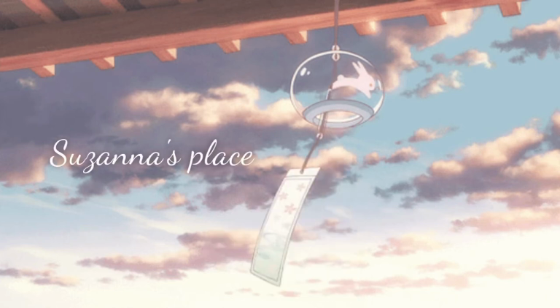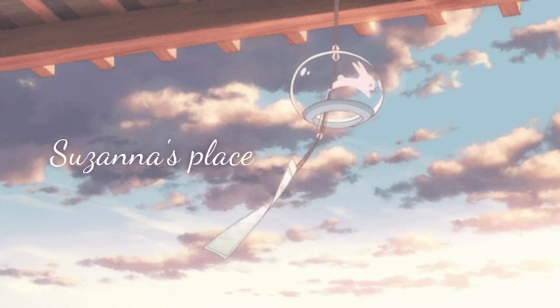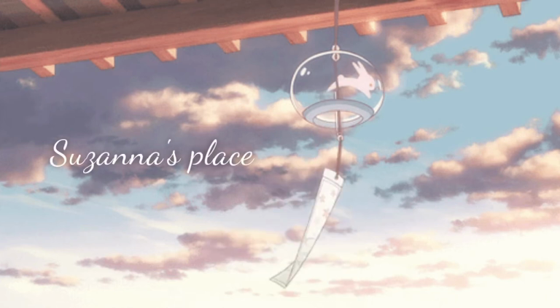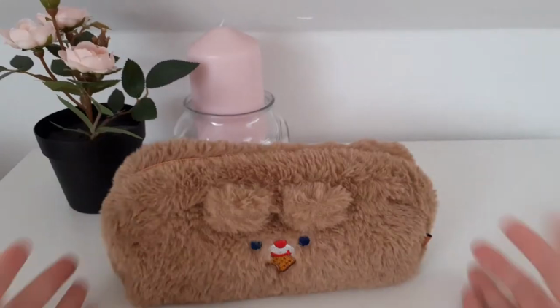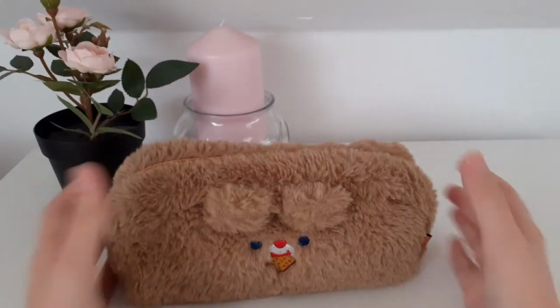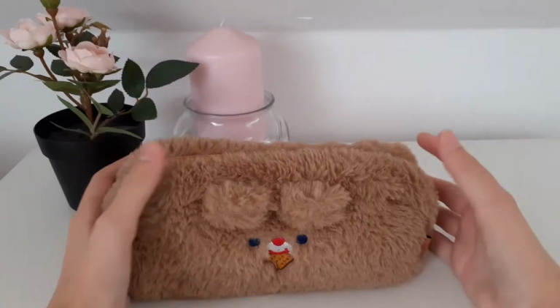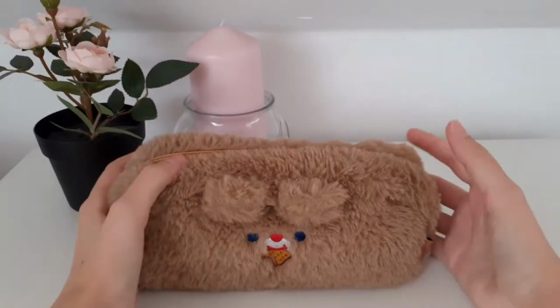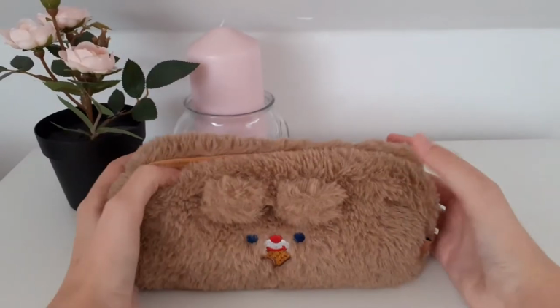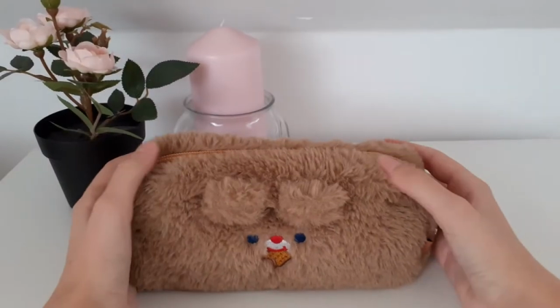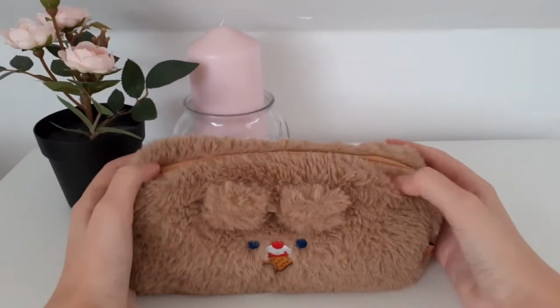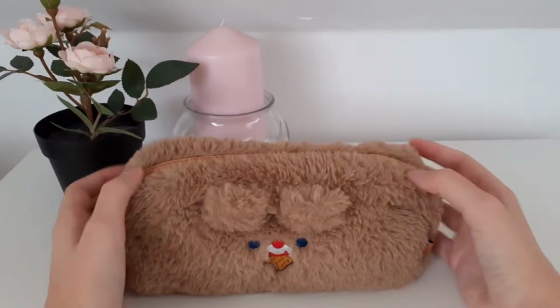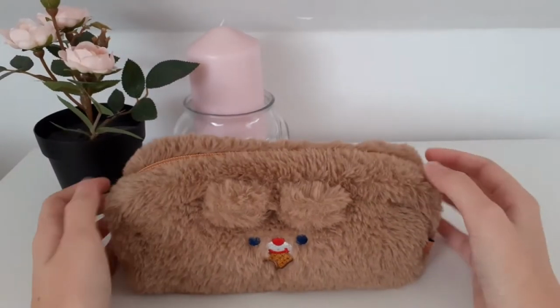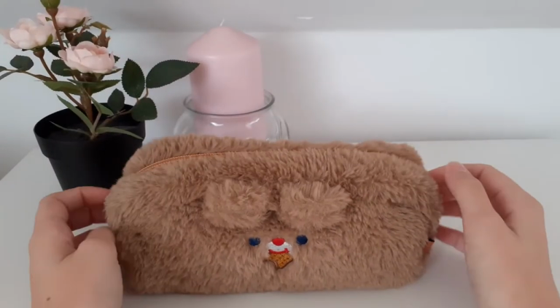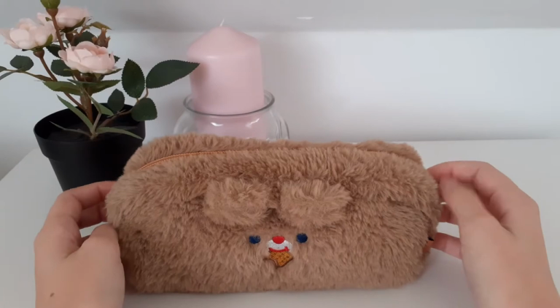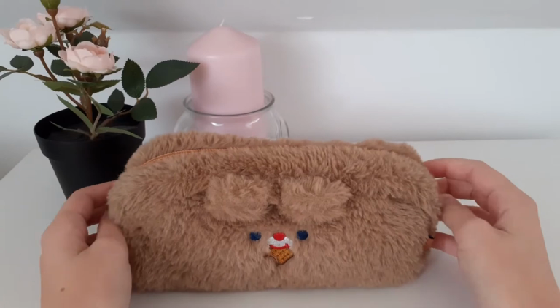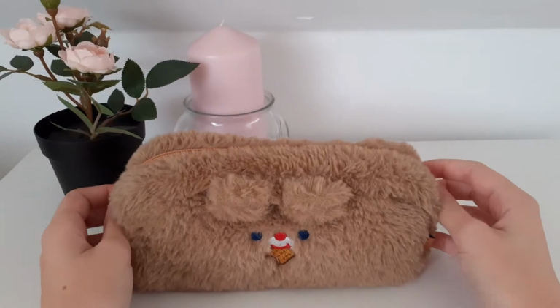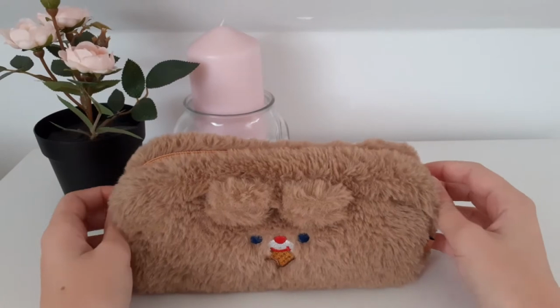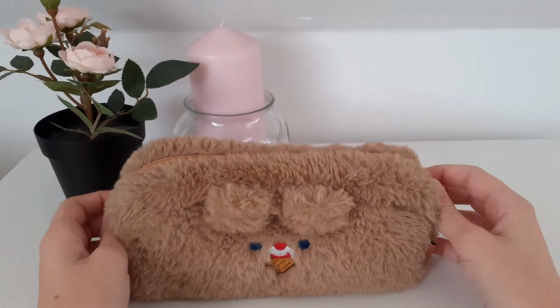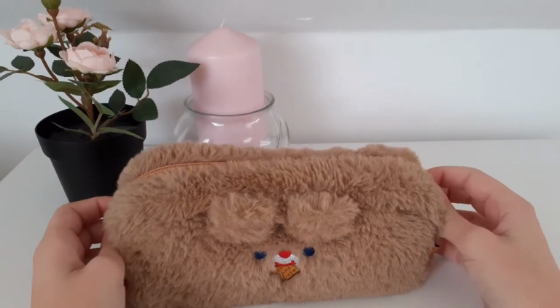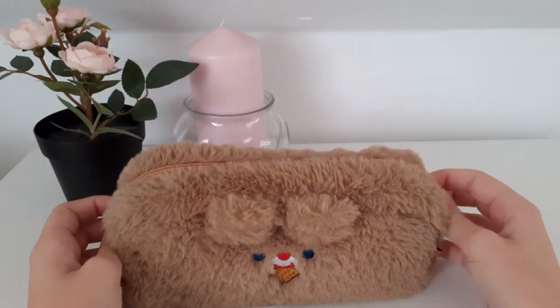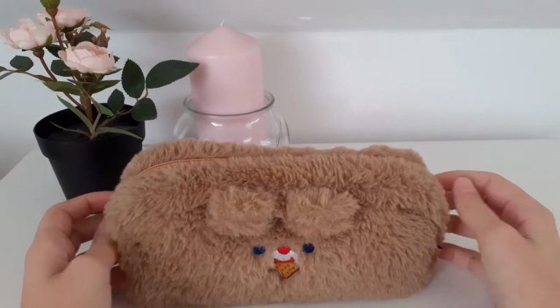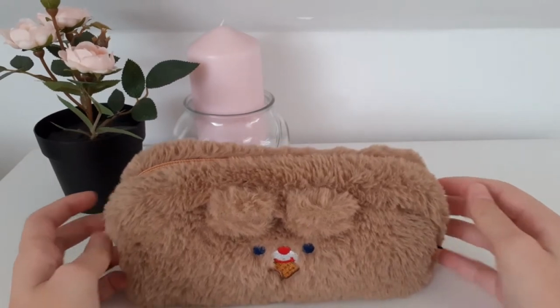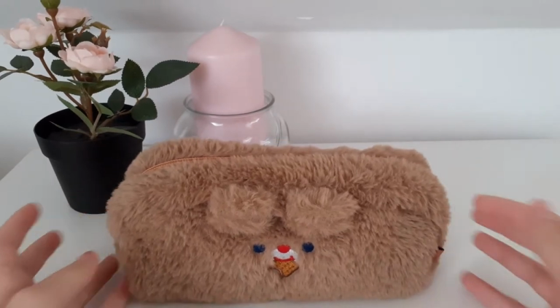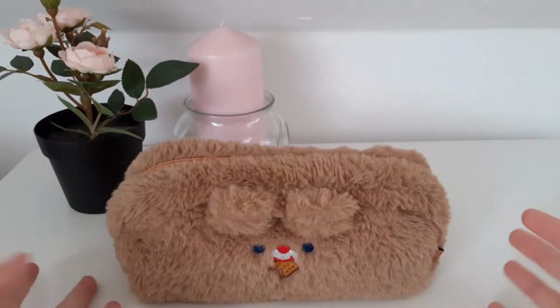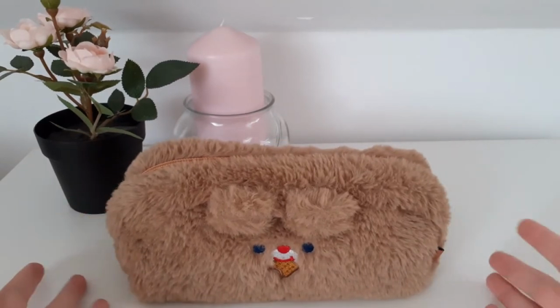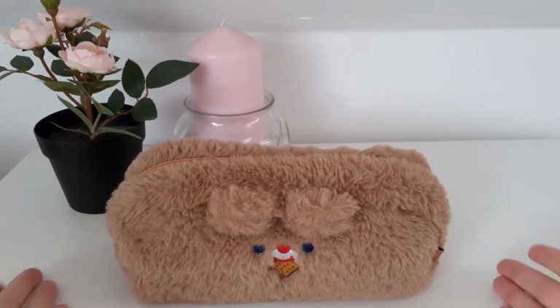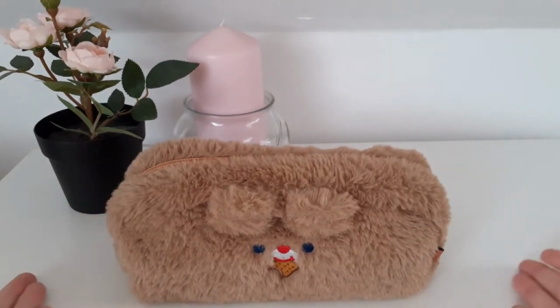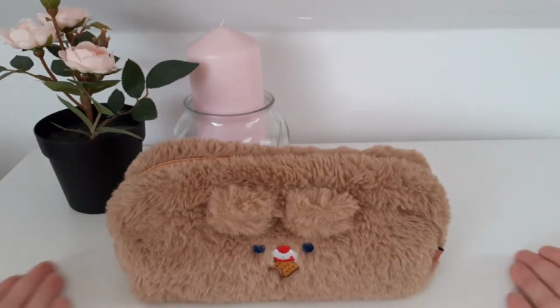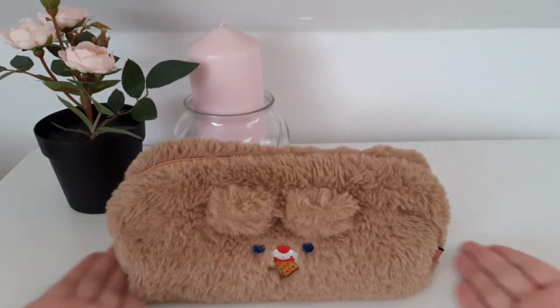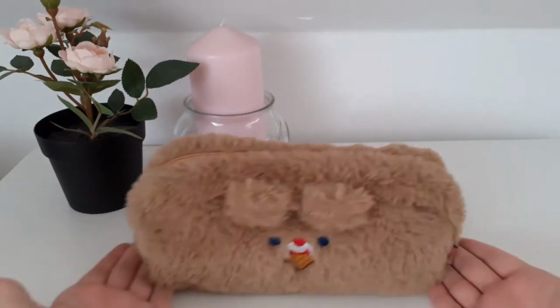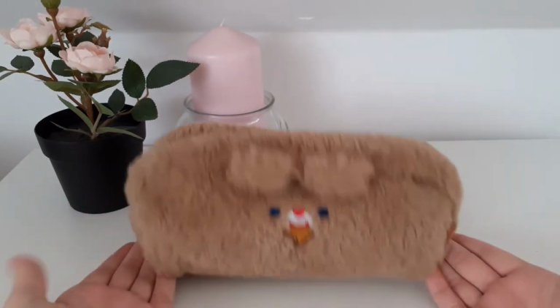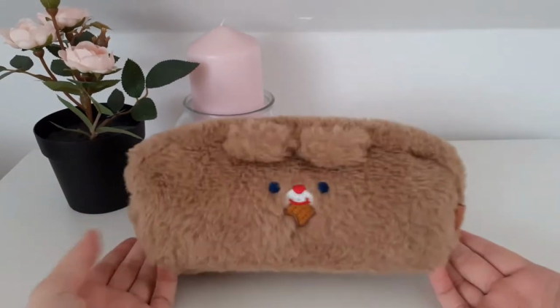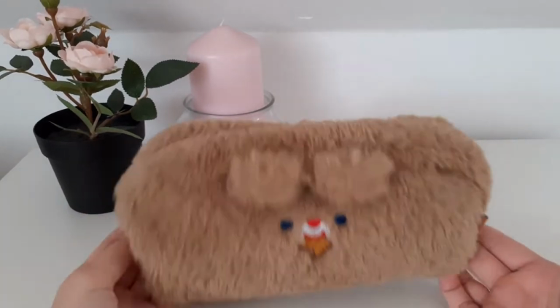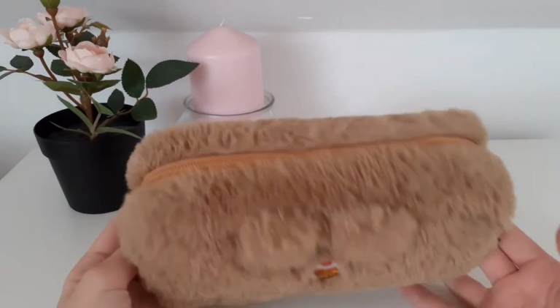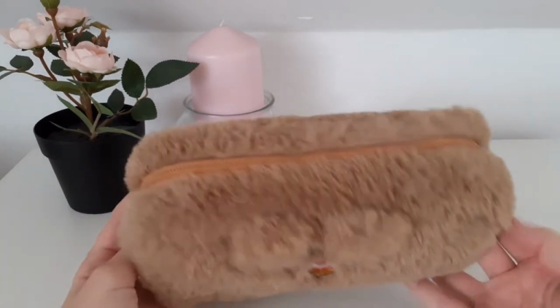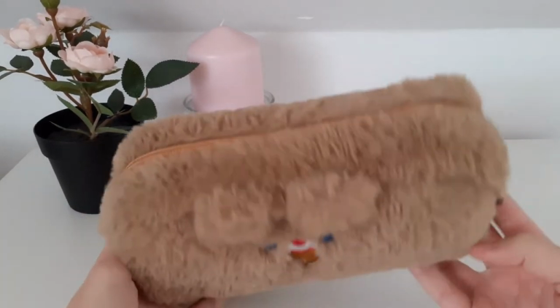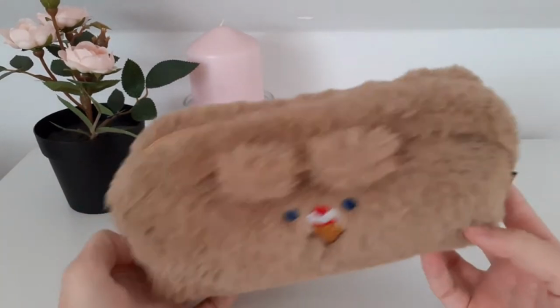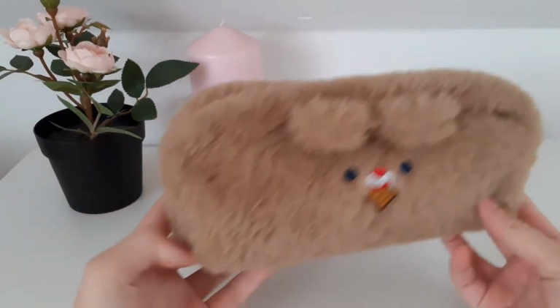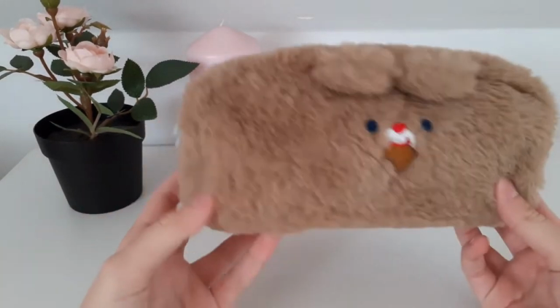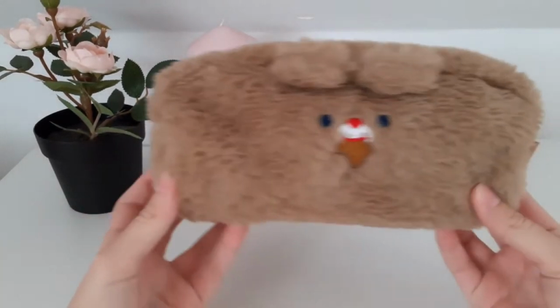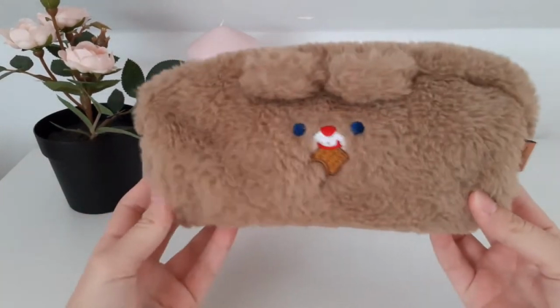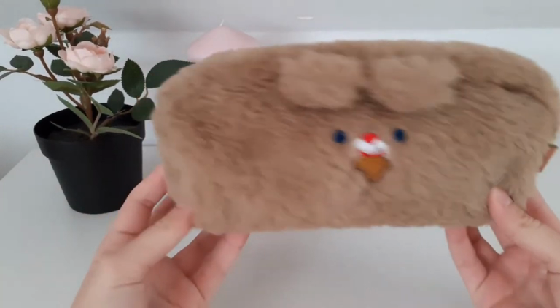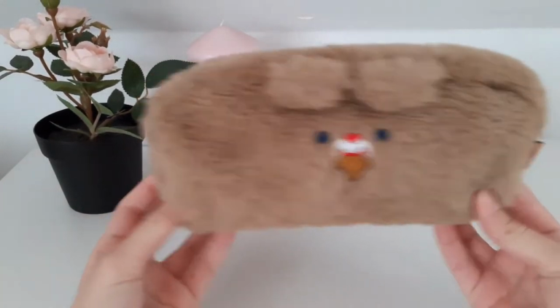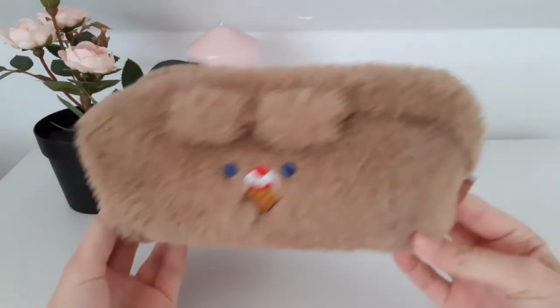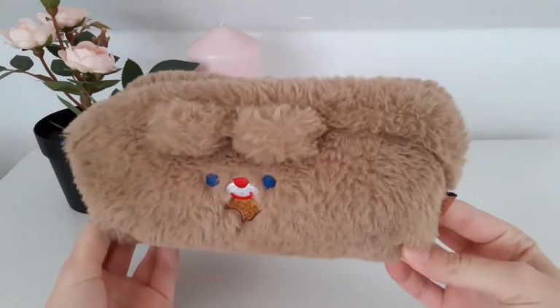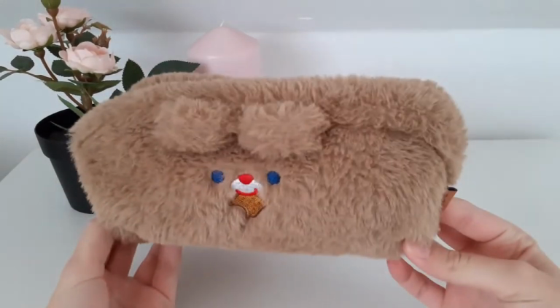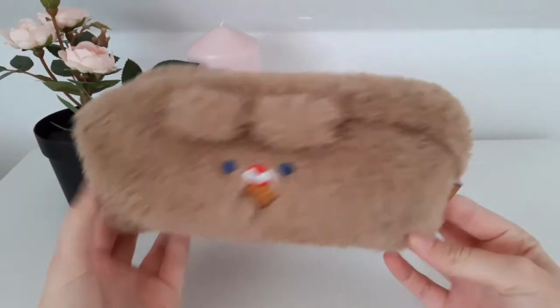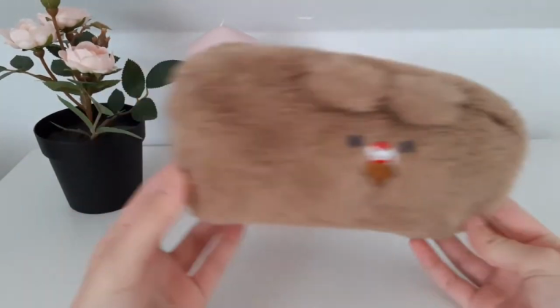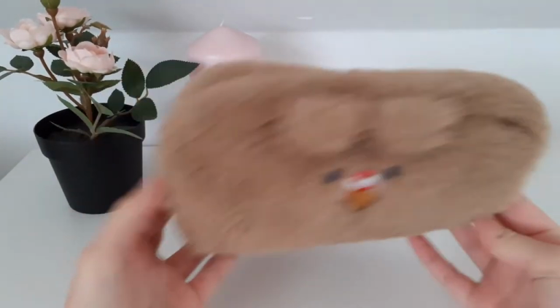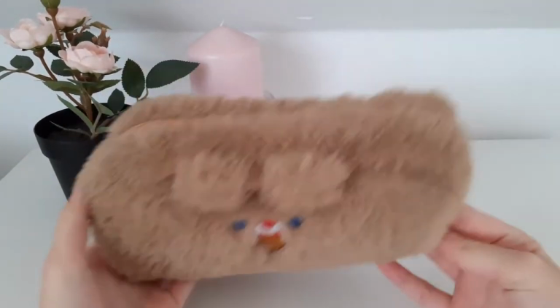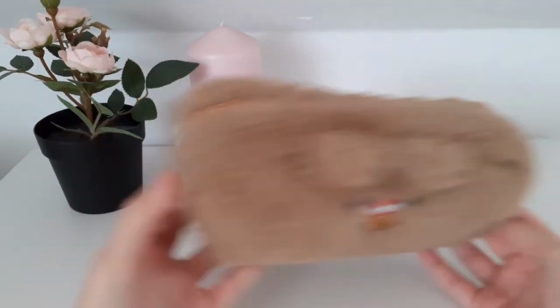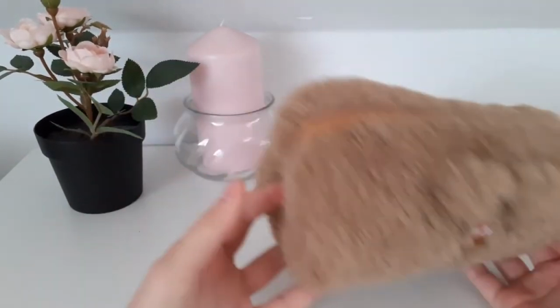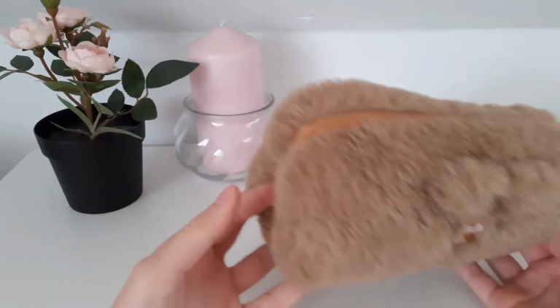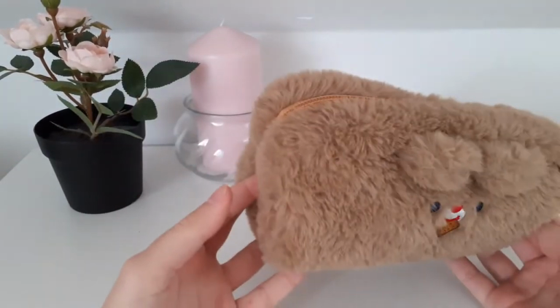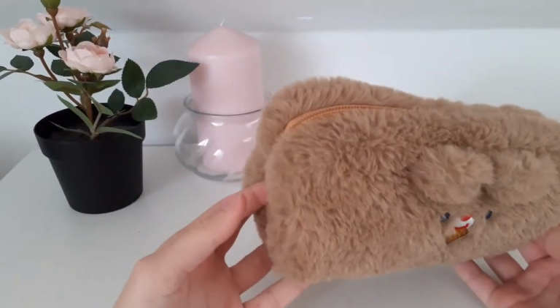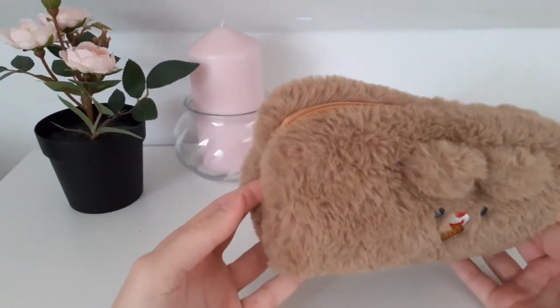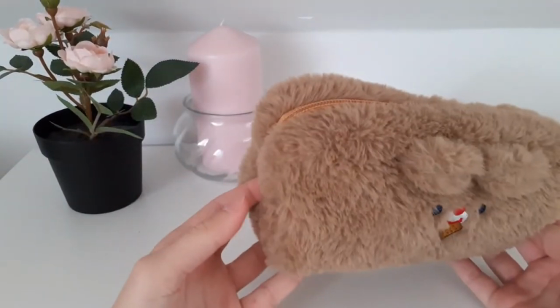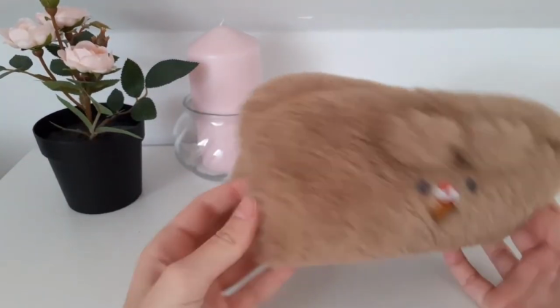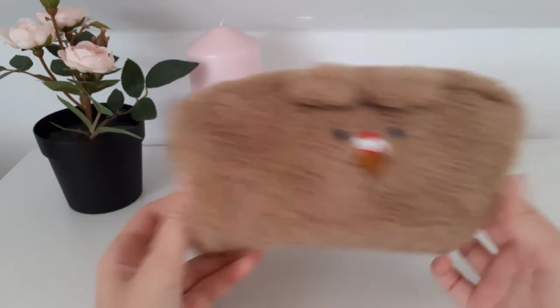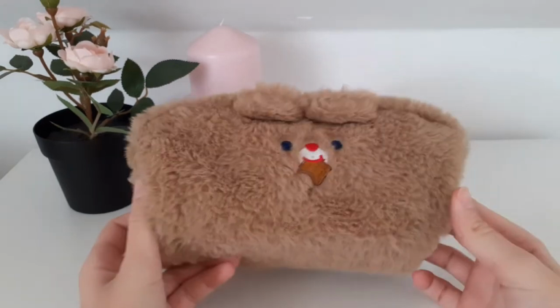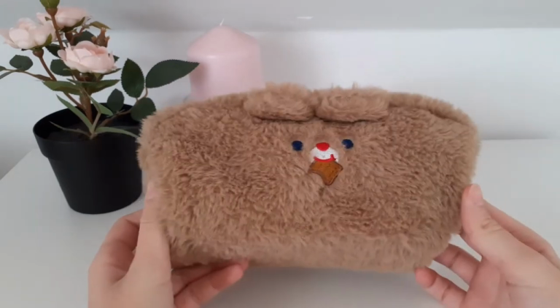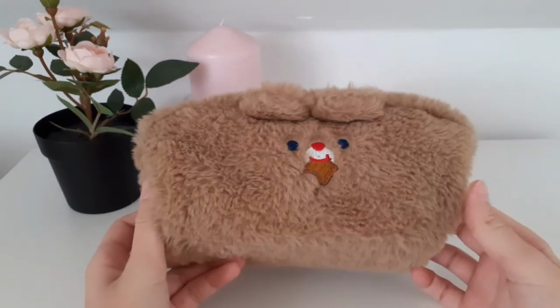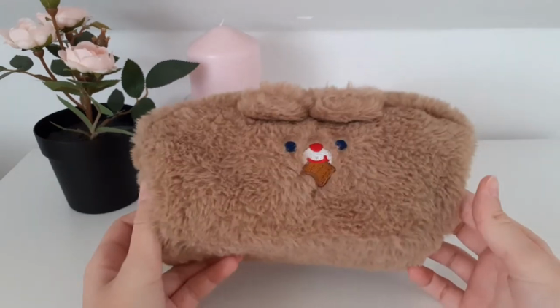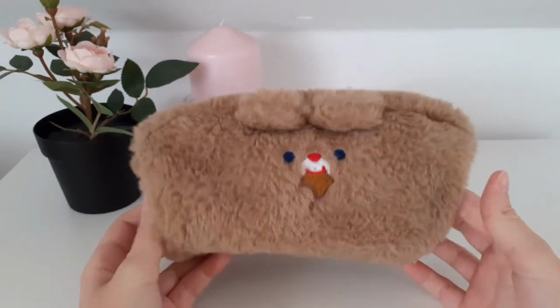Hi guys, in this video I'm going to show you what's in my pencil case, so let's get started.